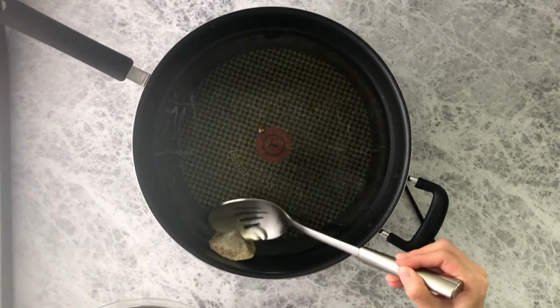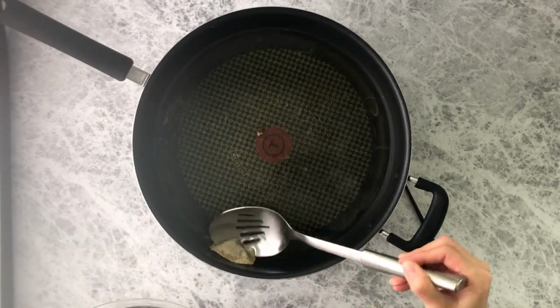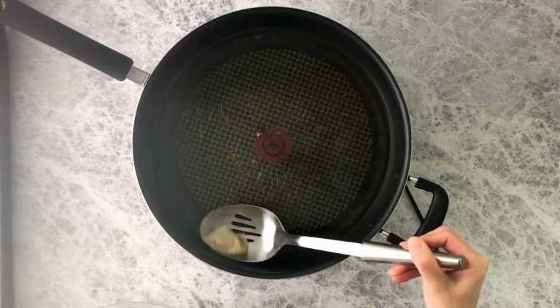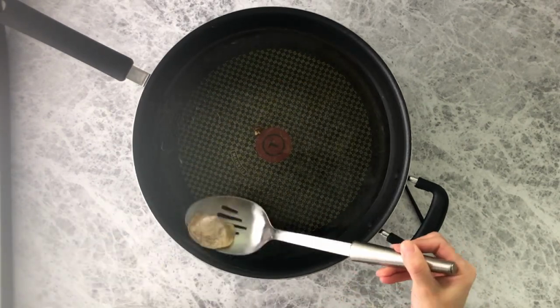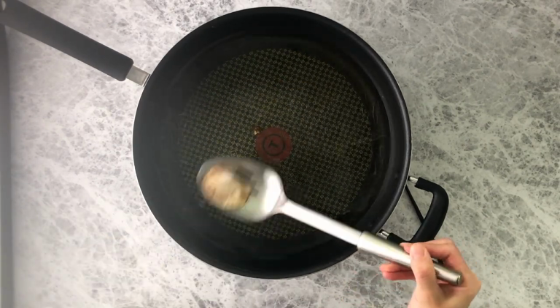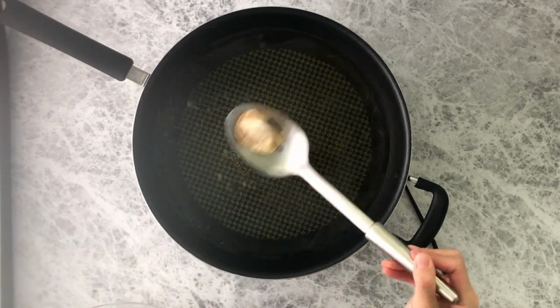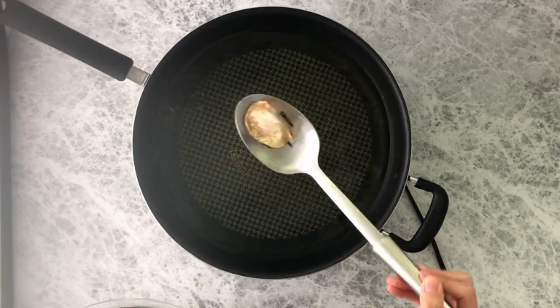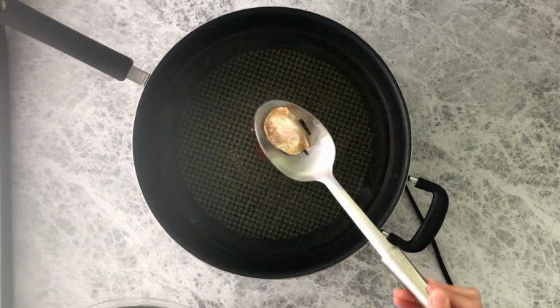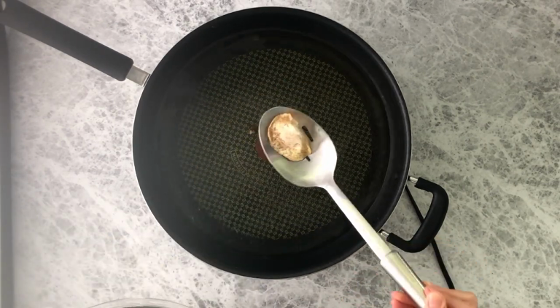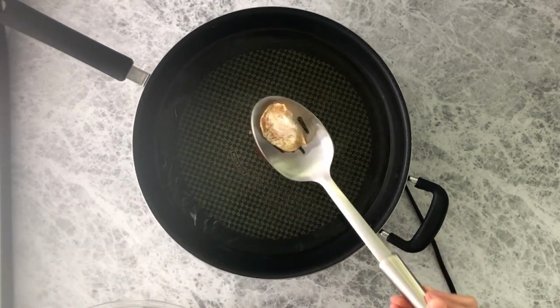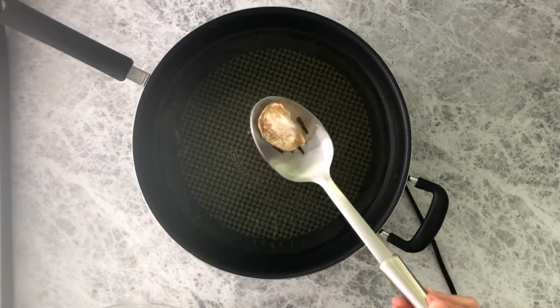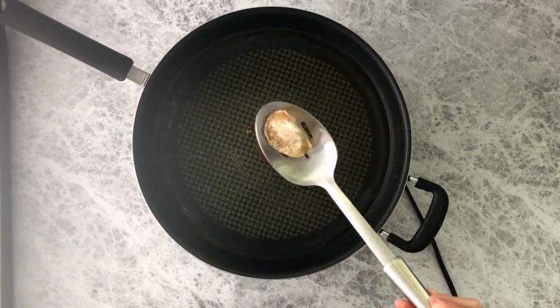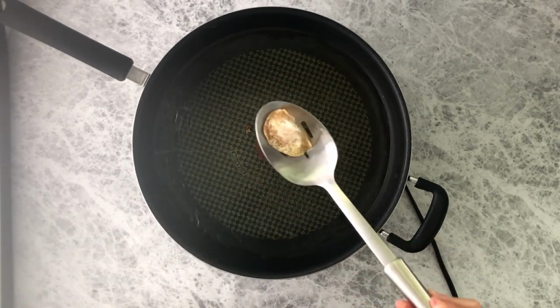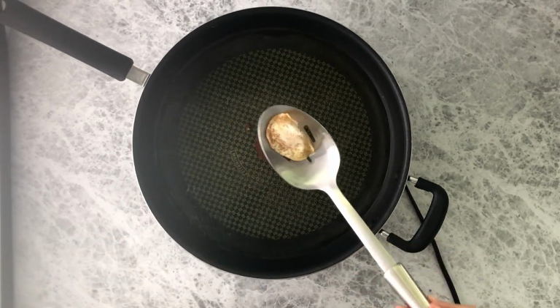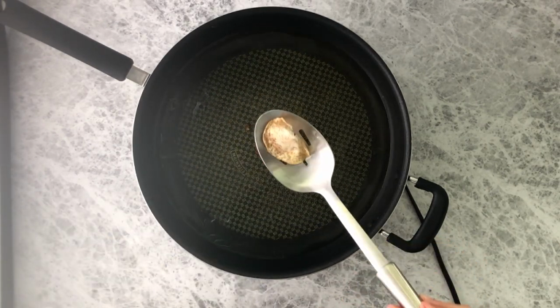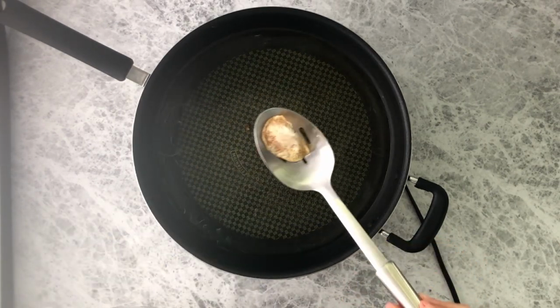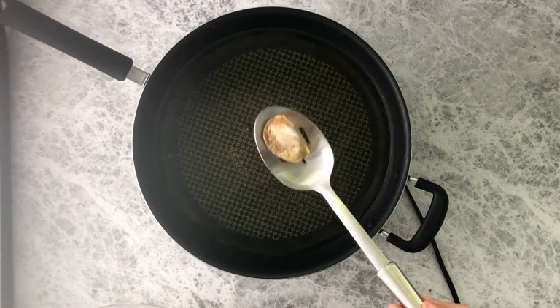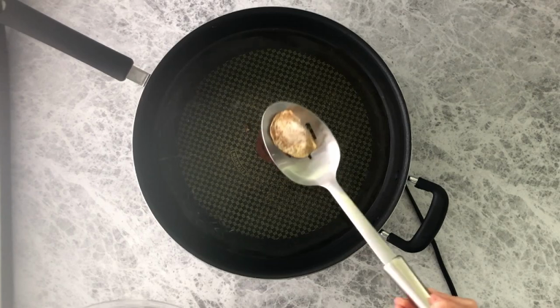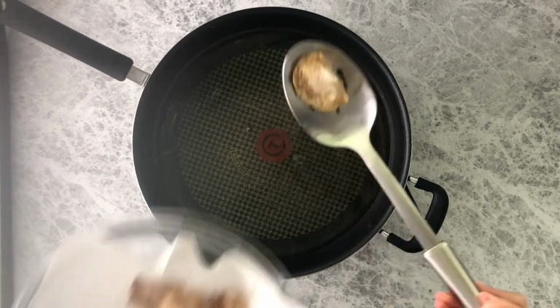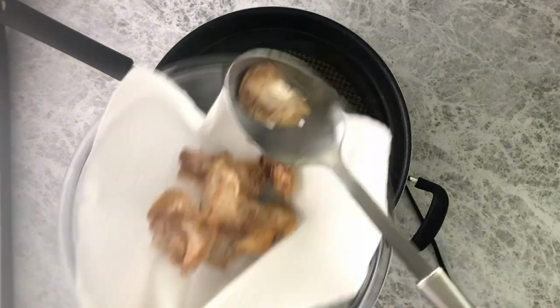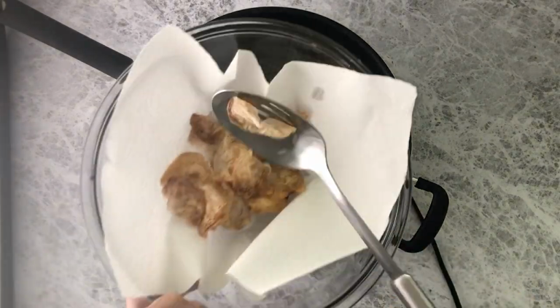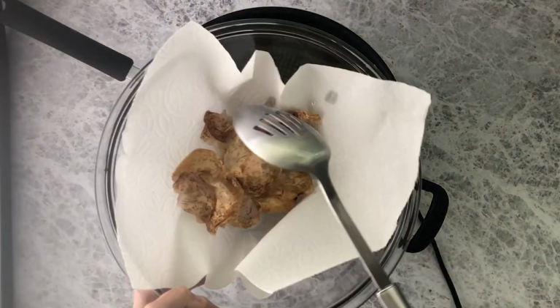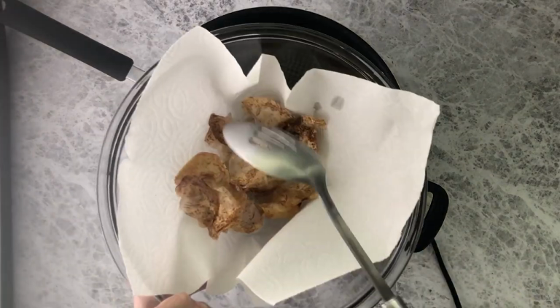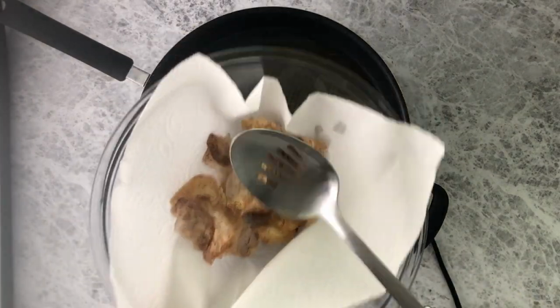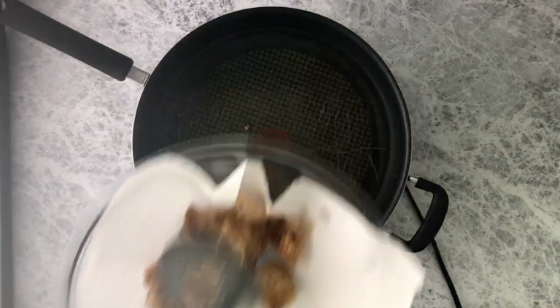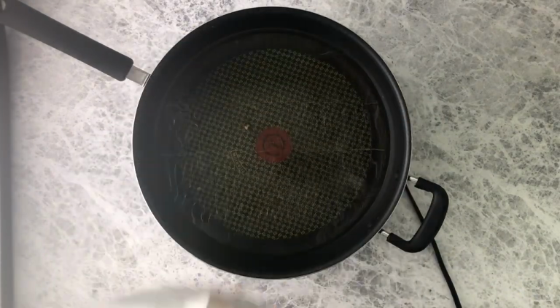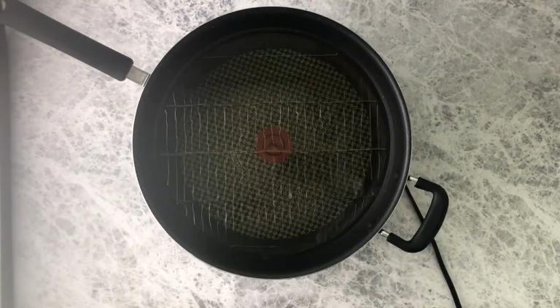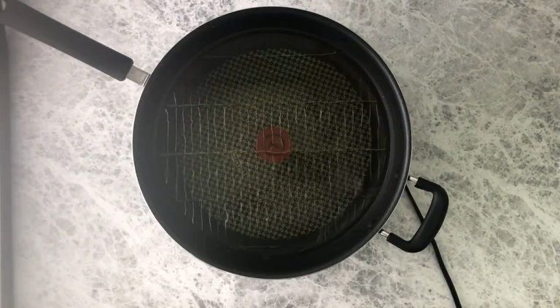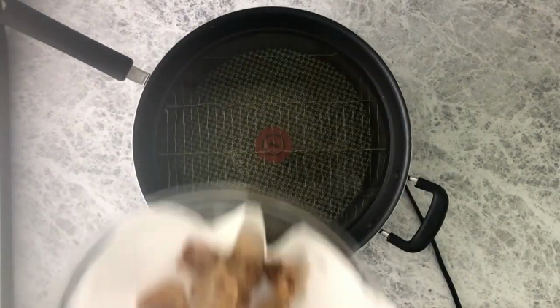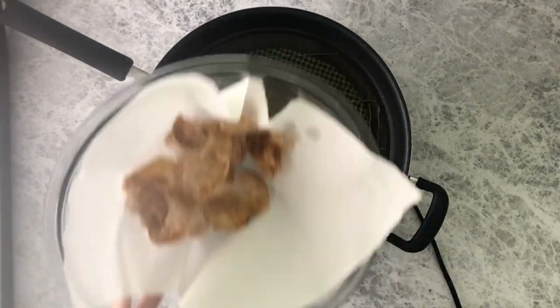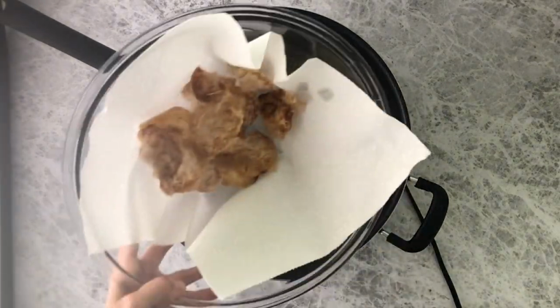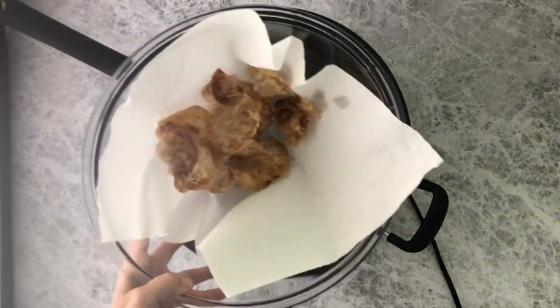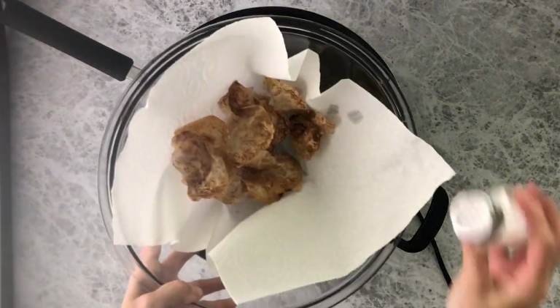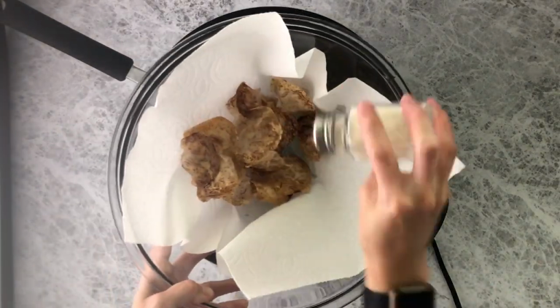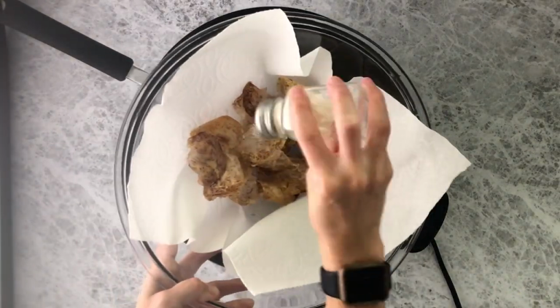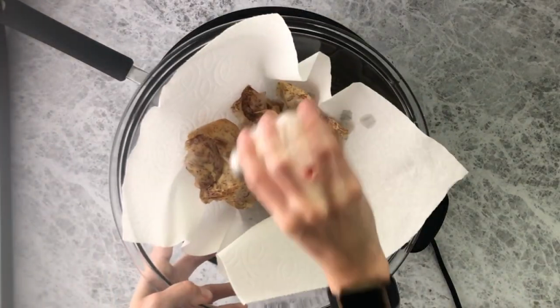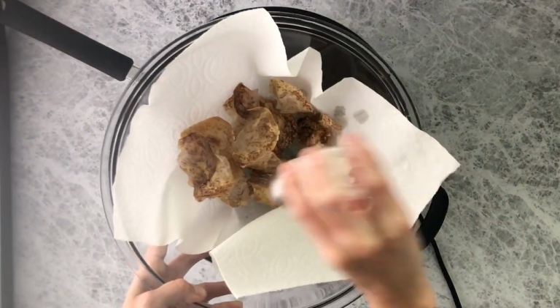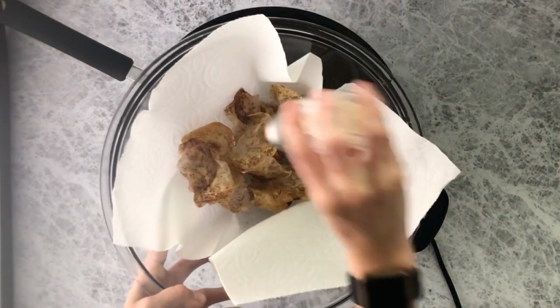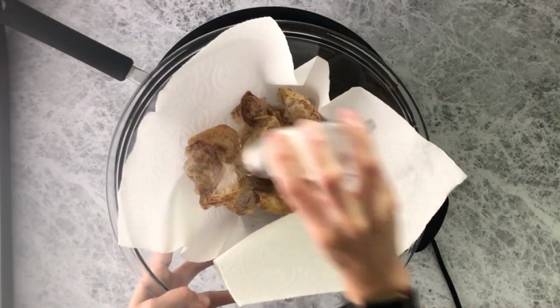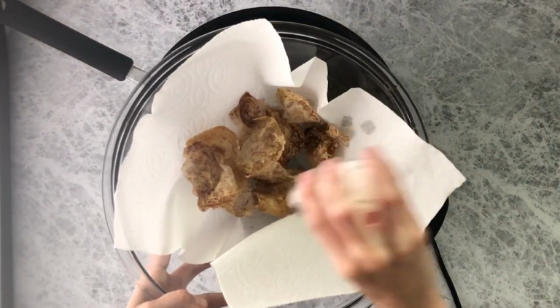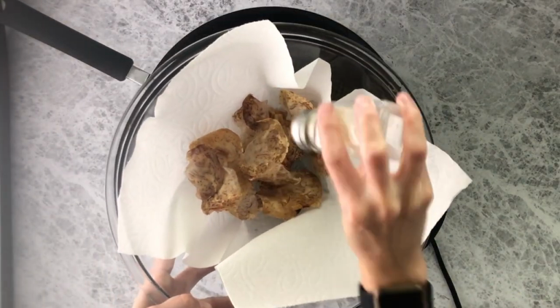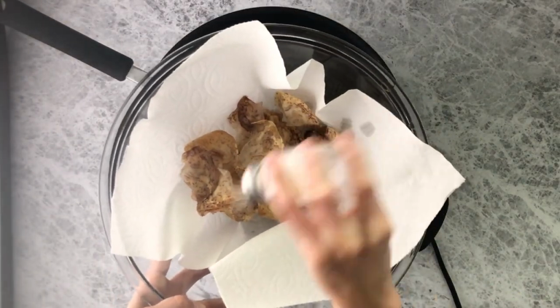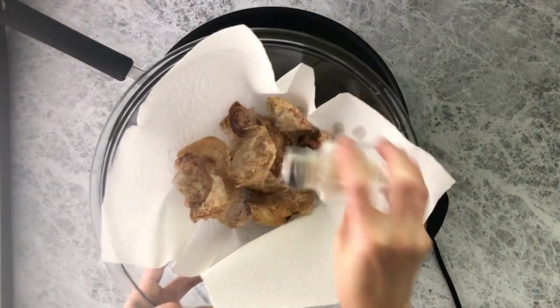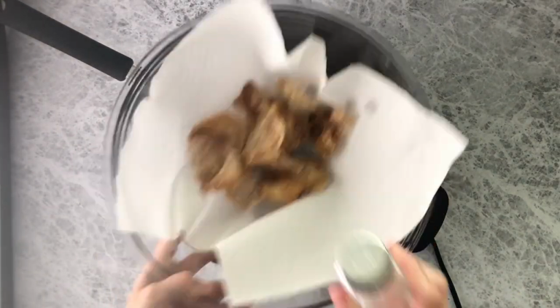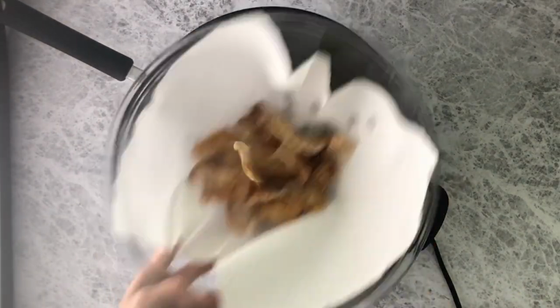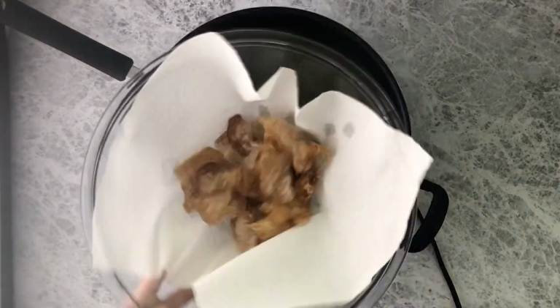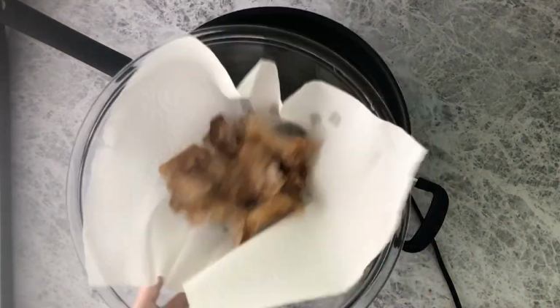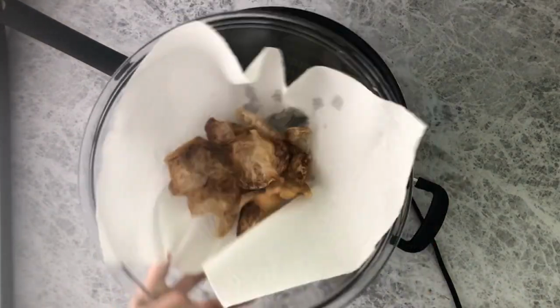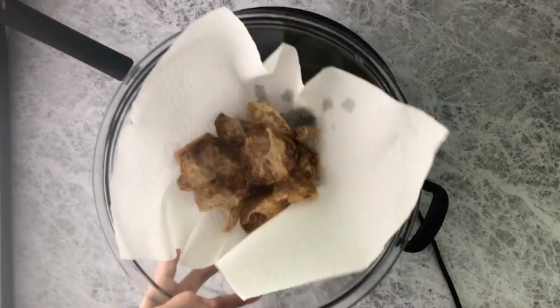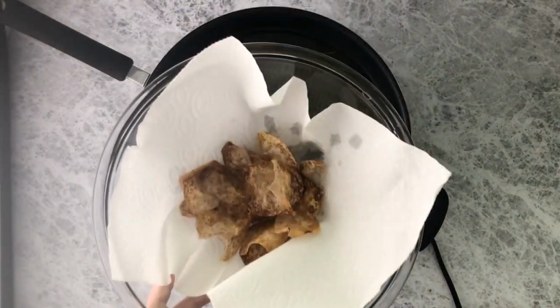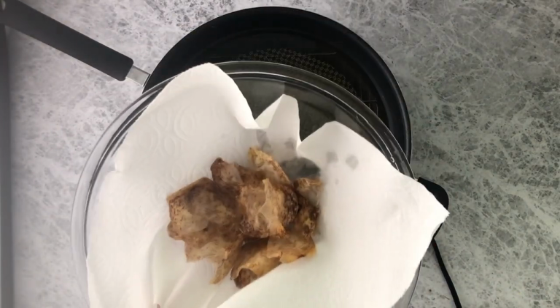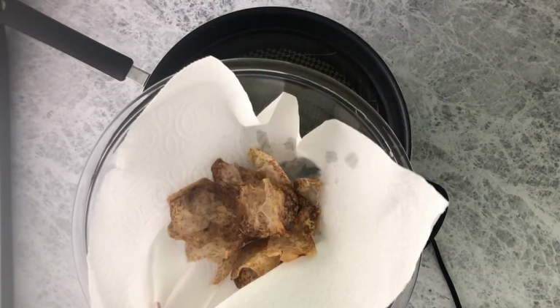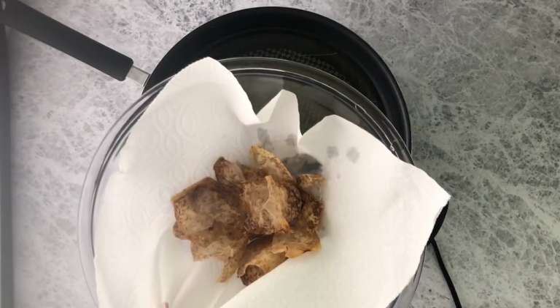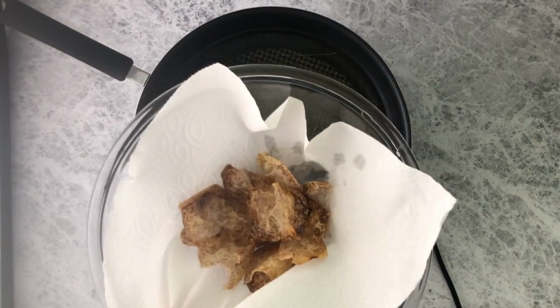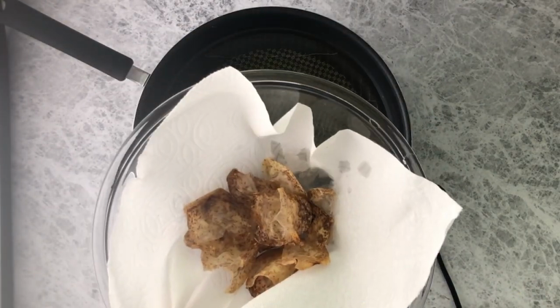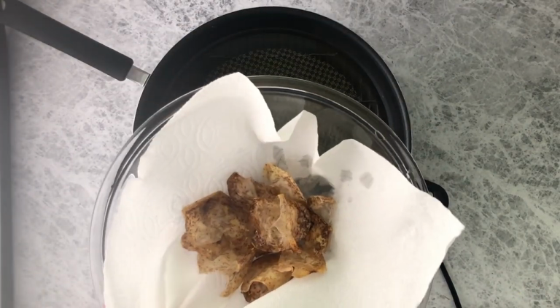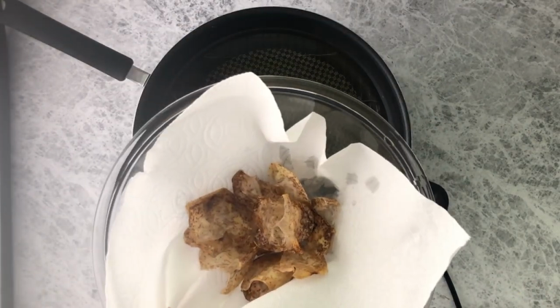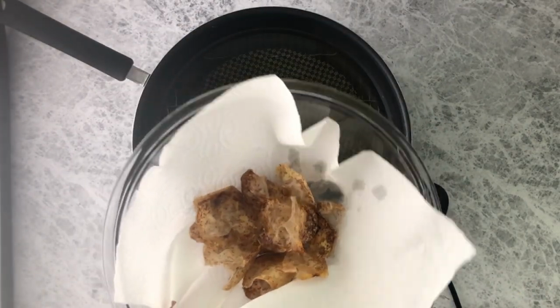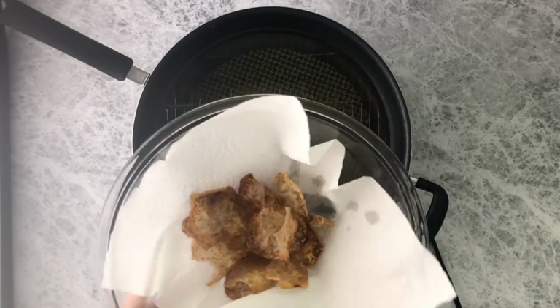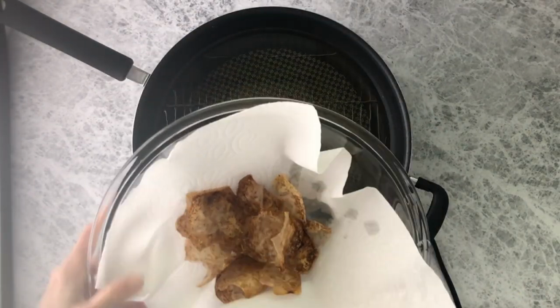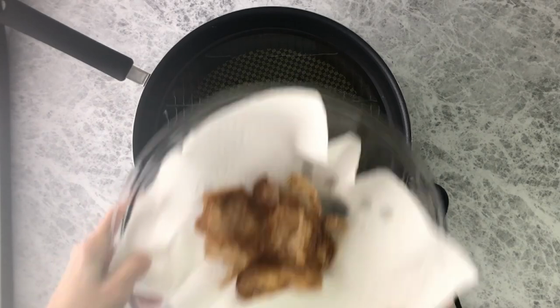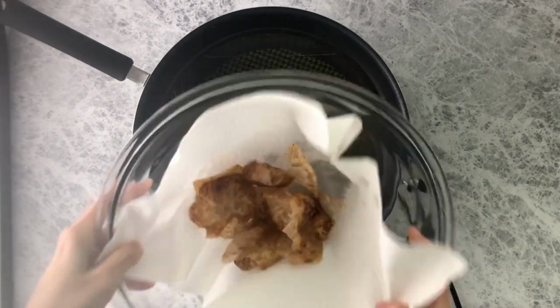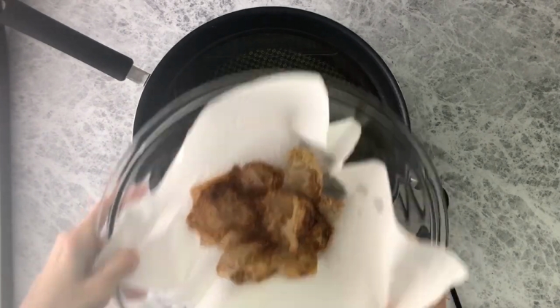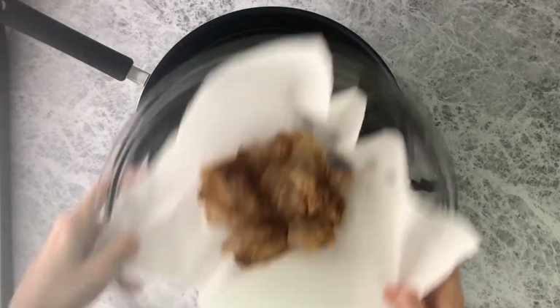Once you remove all the chips, go ahead and salt them now. You want the chips to be warm so that the salt sticks to them.